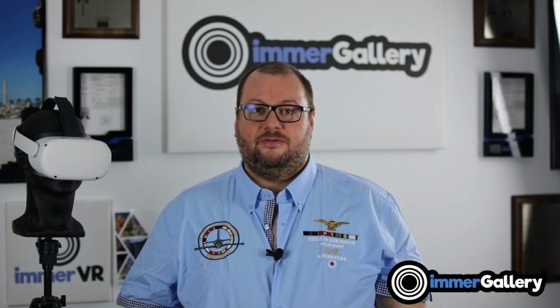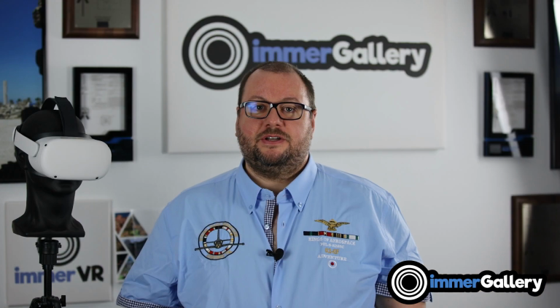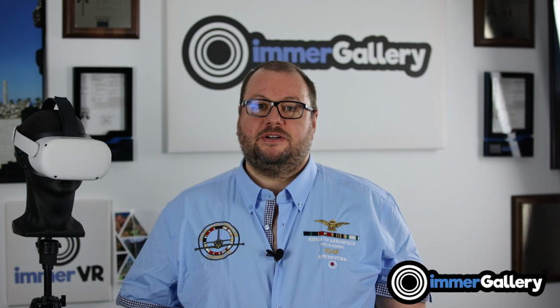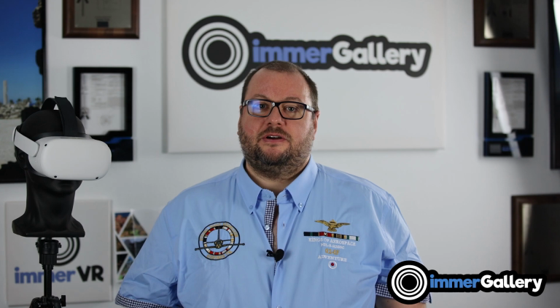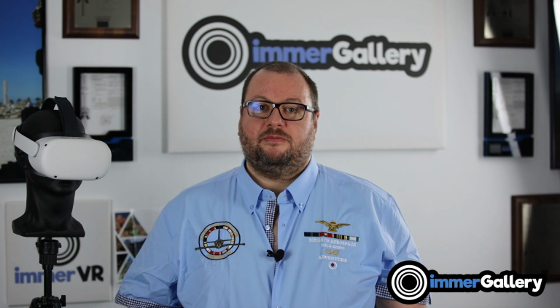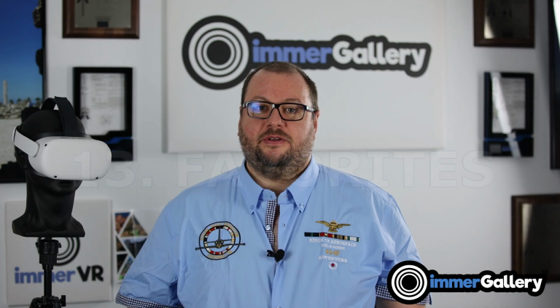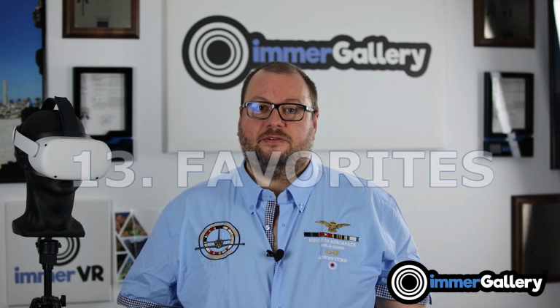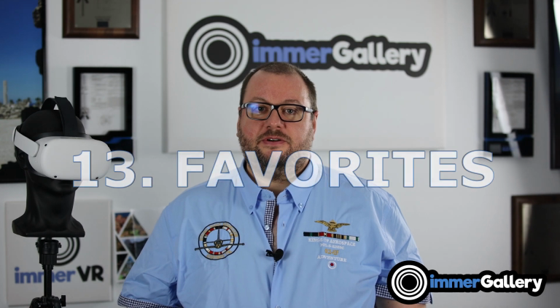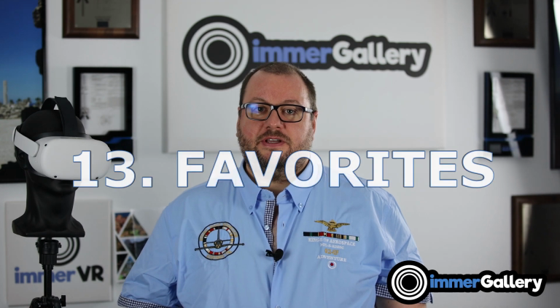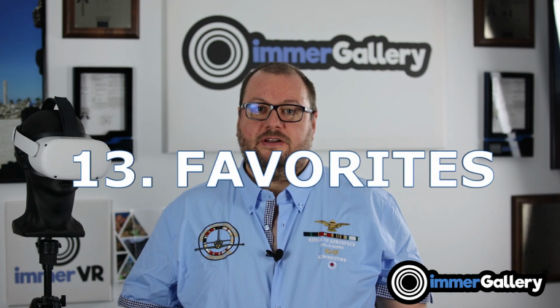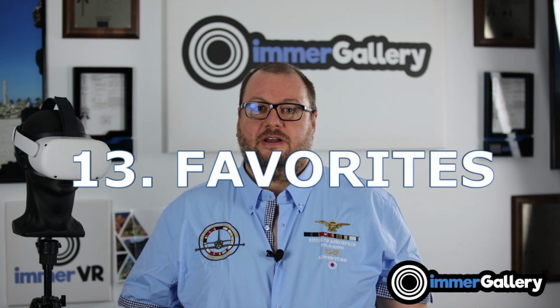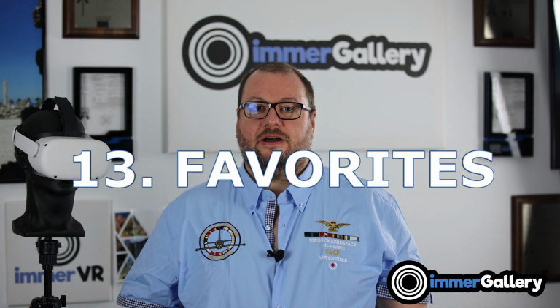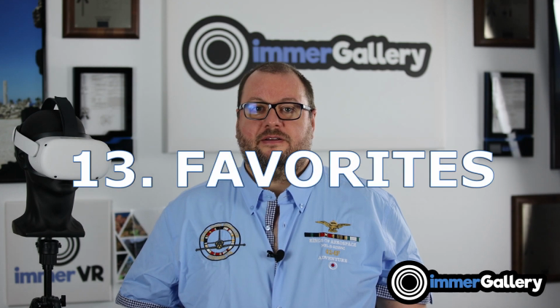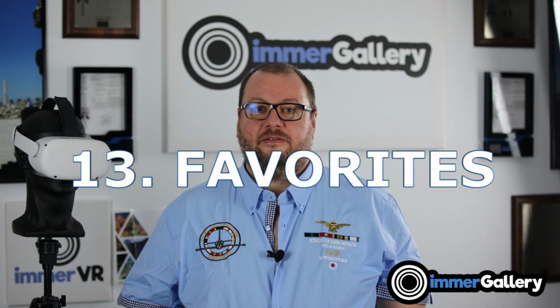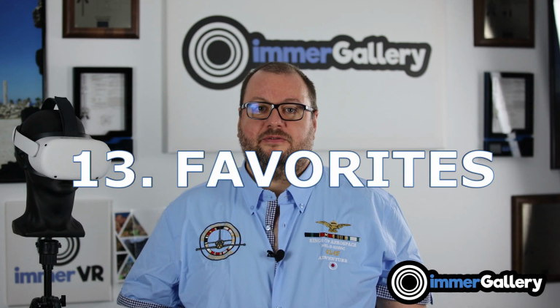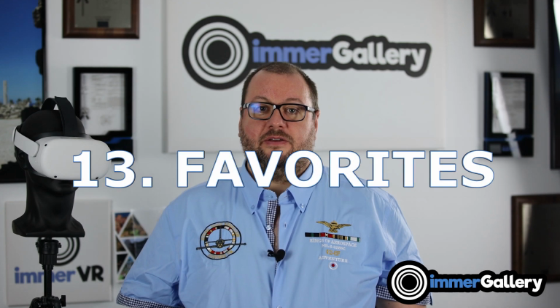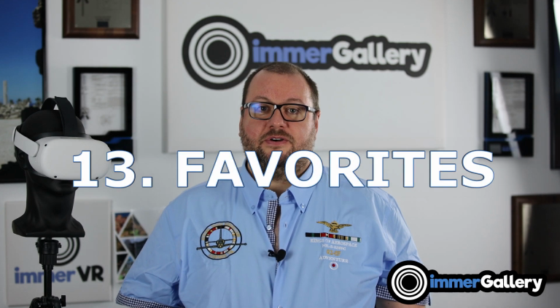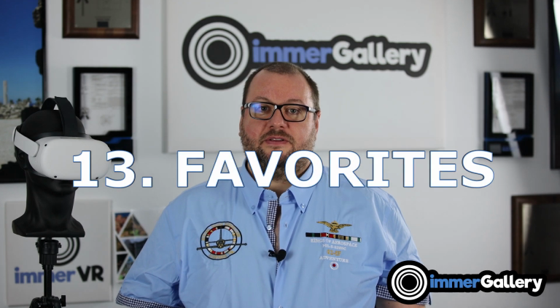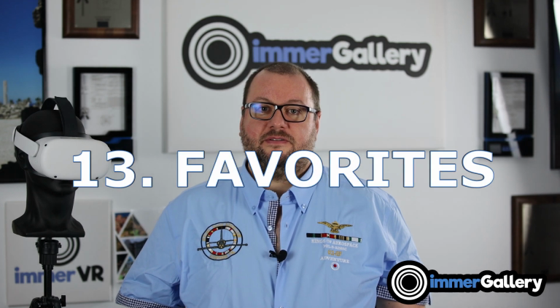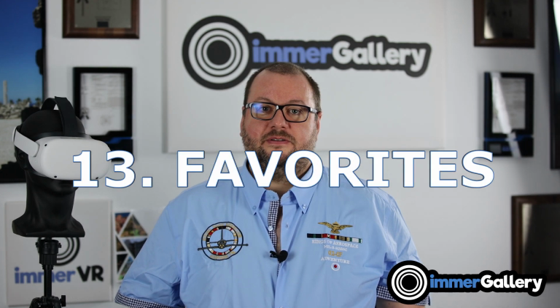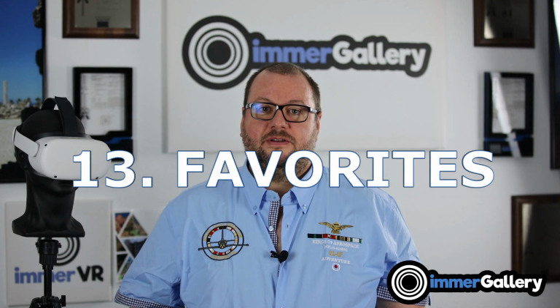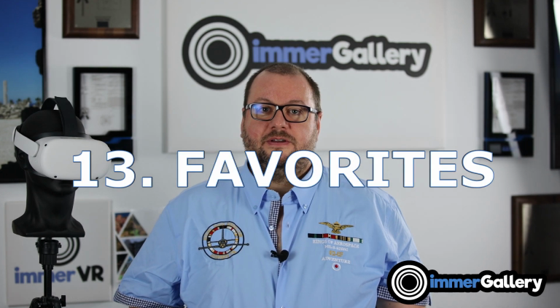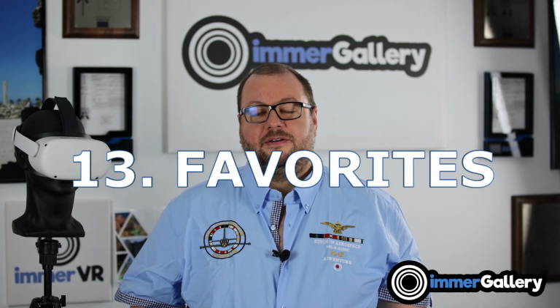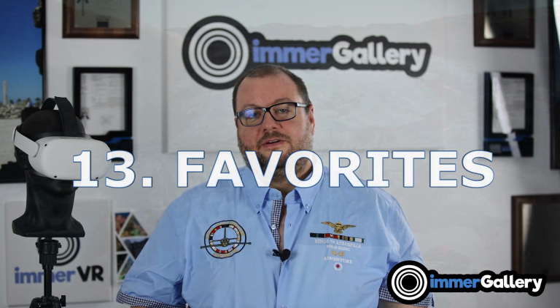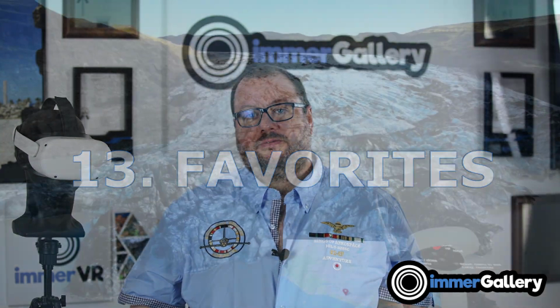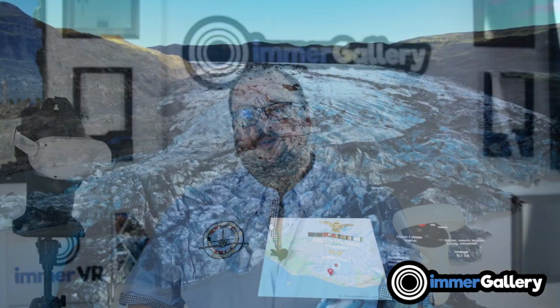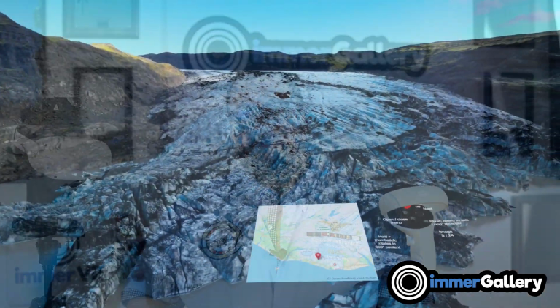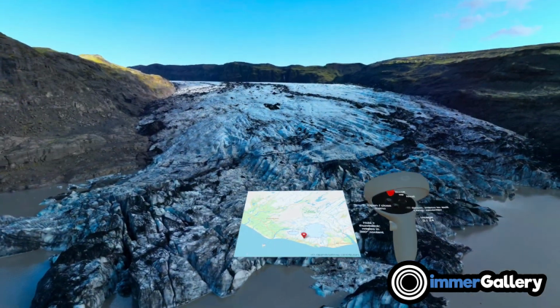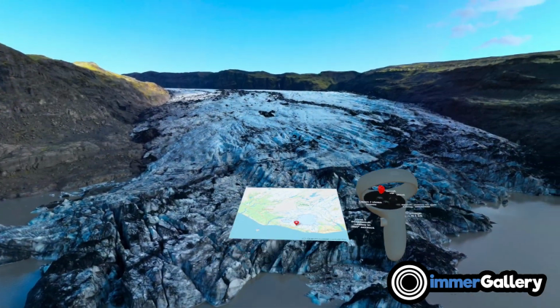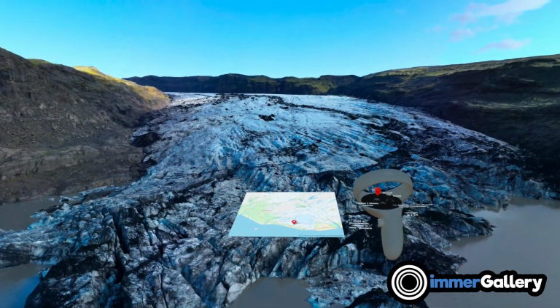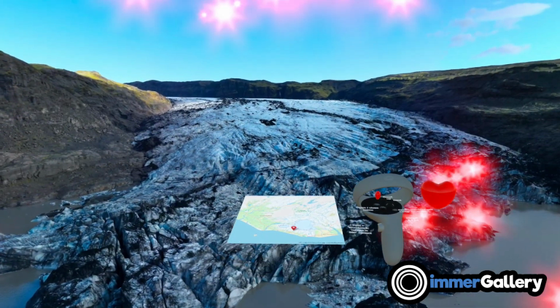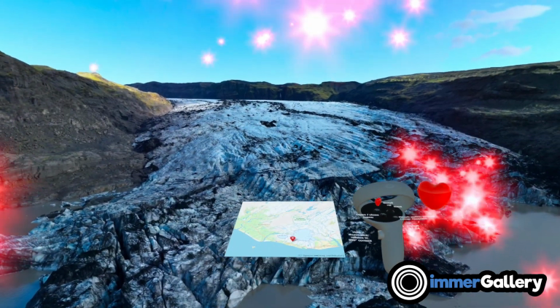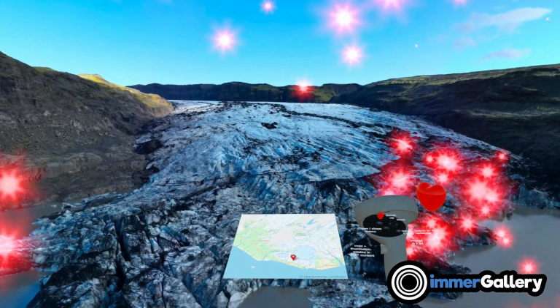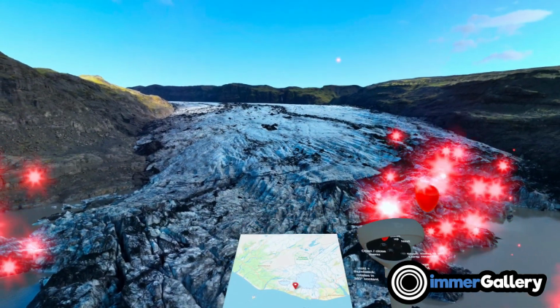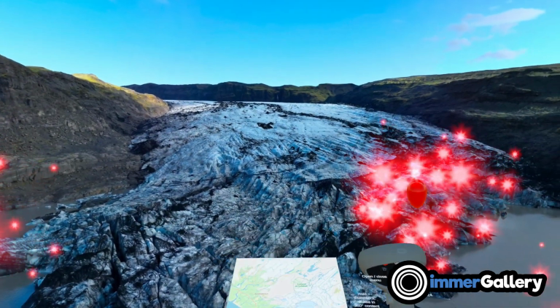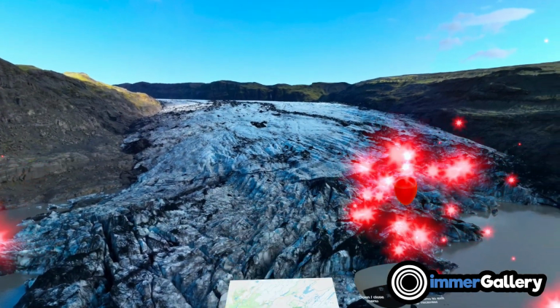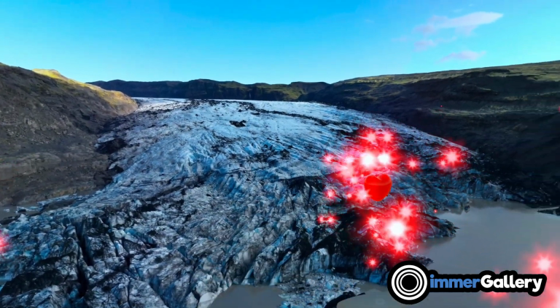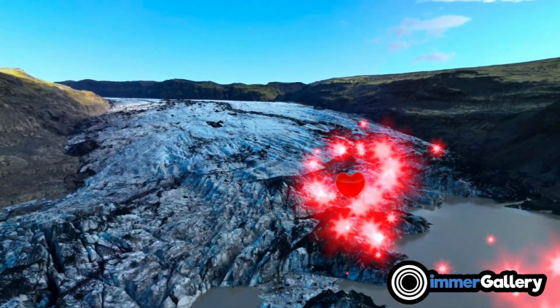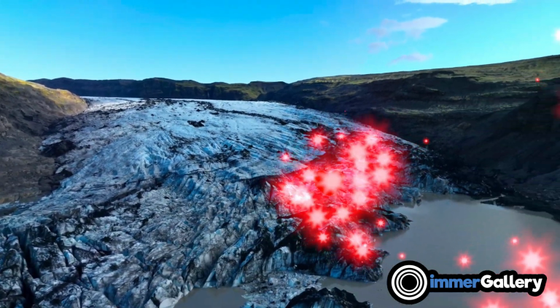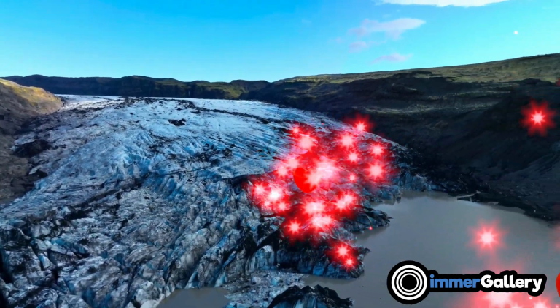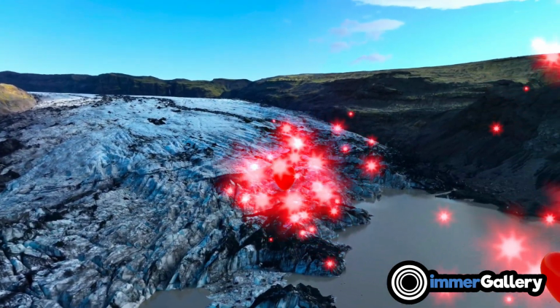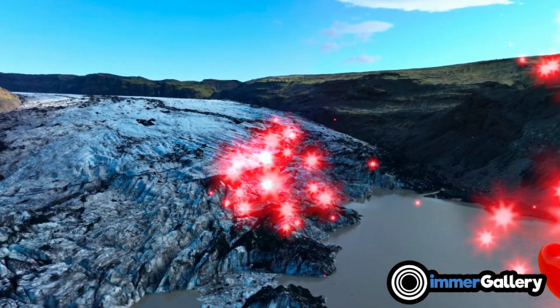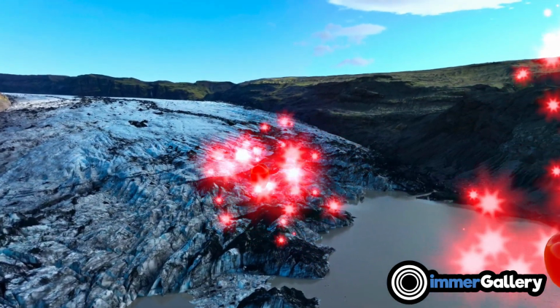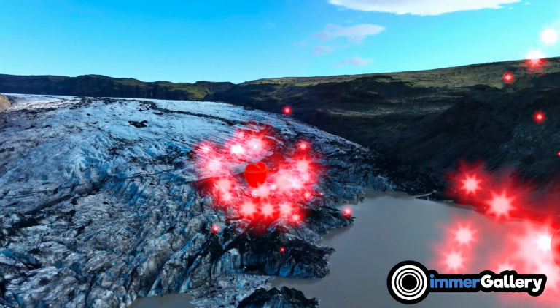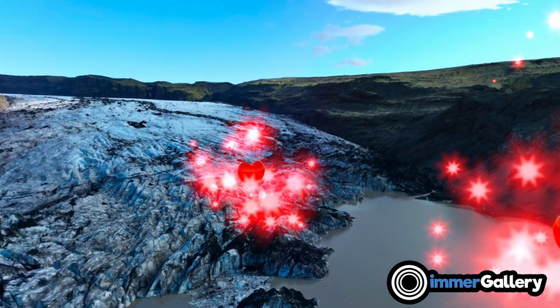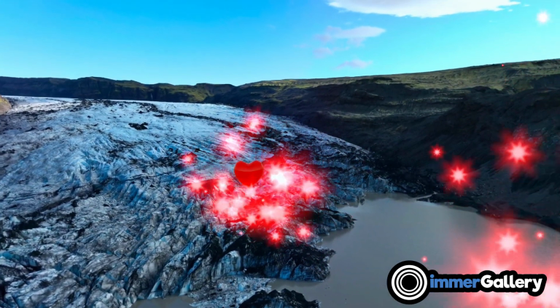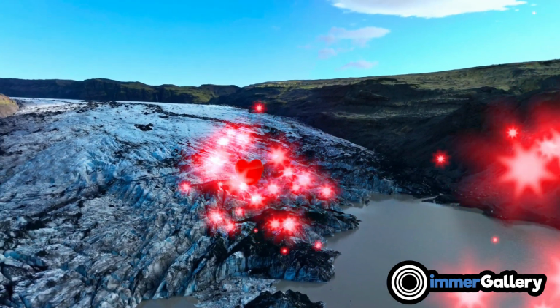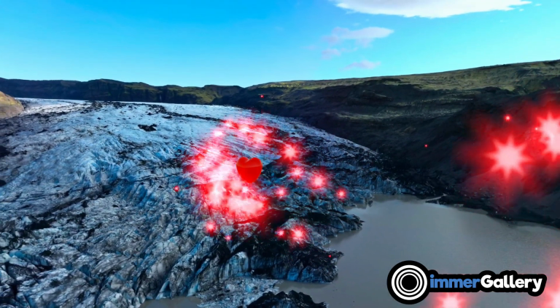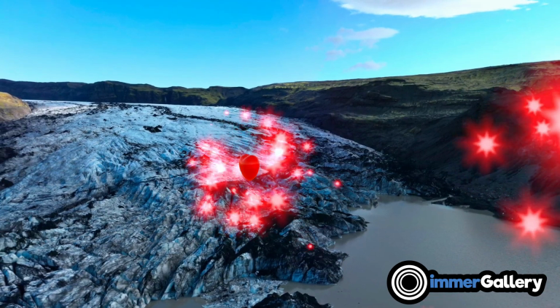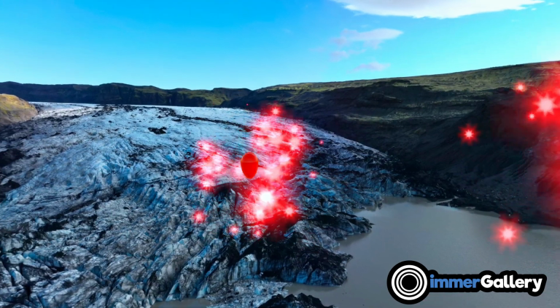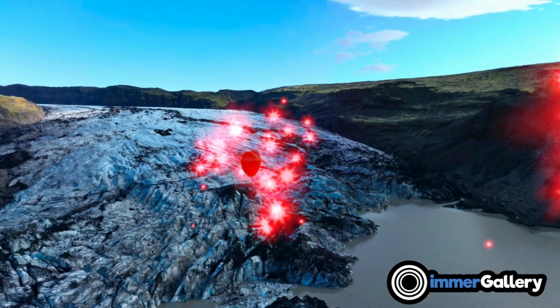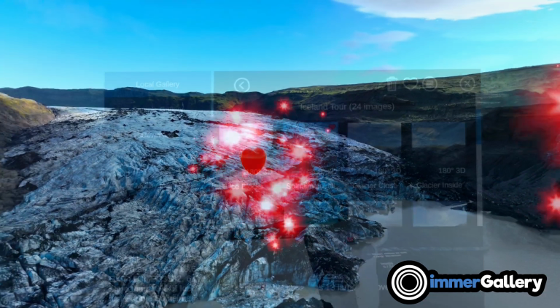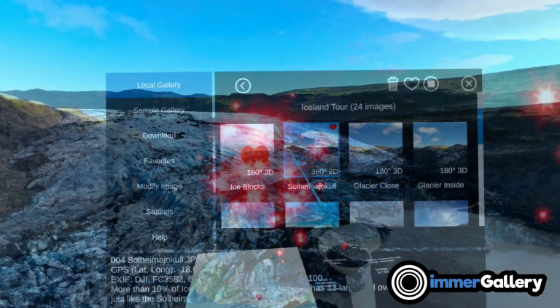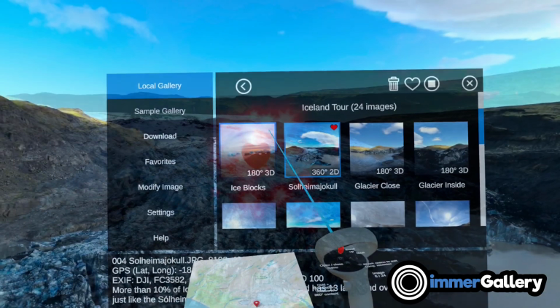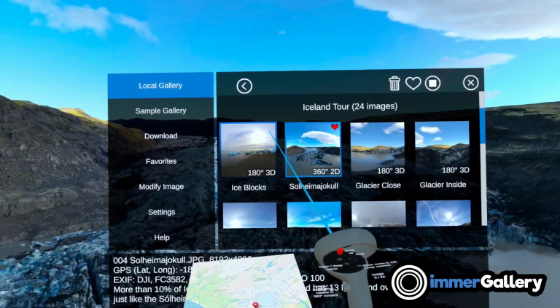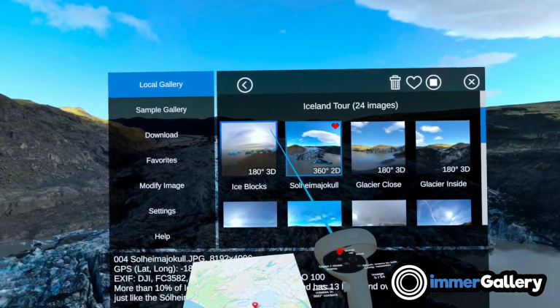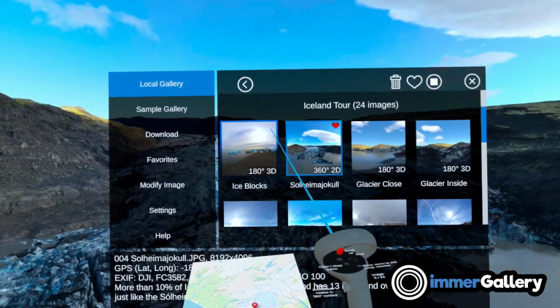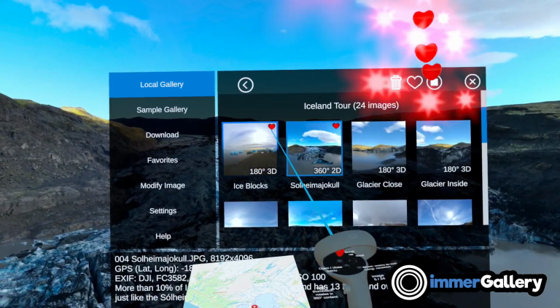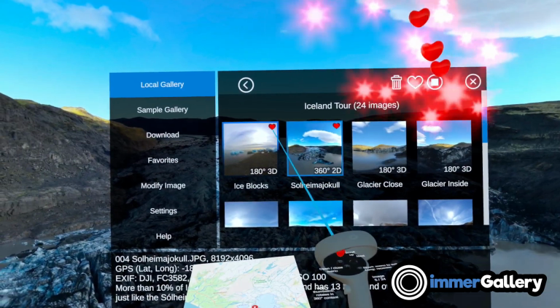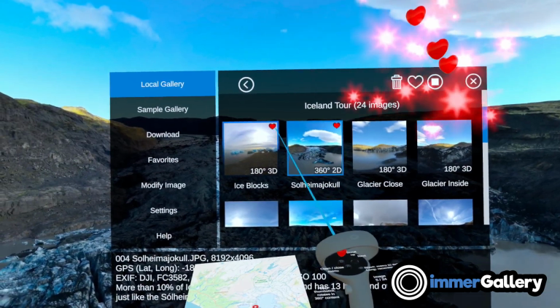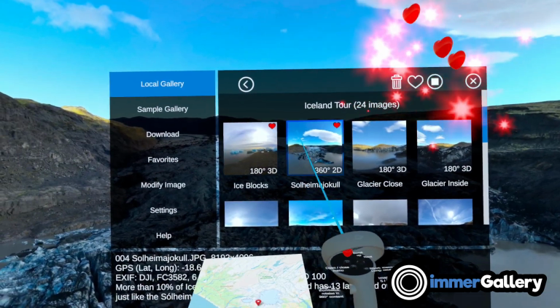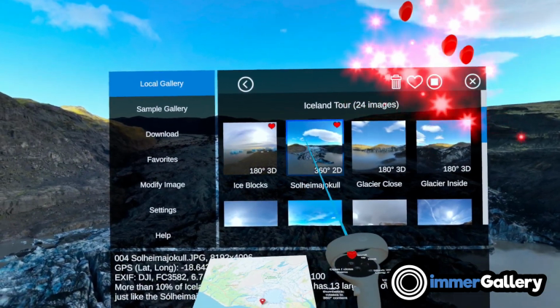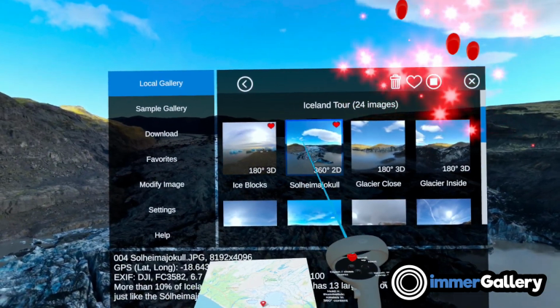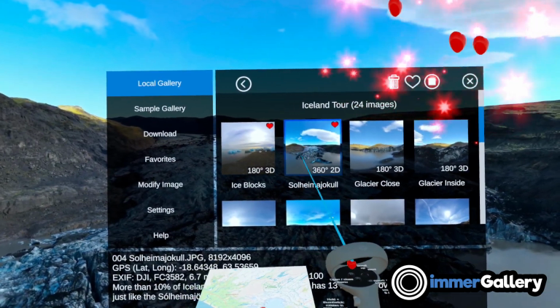Feature number thirteen is favorites. Everyone has favorite images, and you can easily mark them in ImmerGallery.